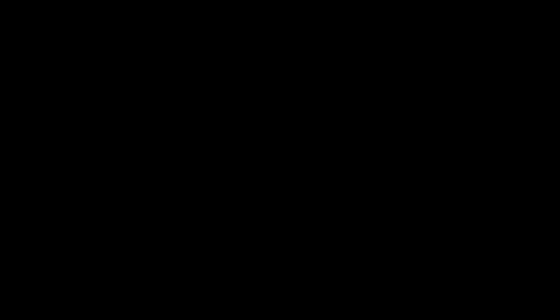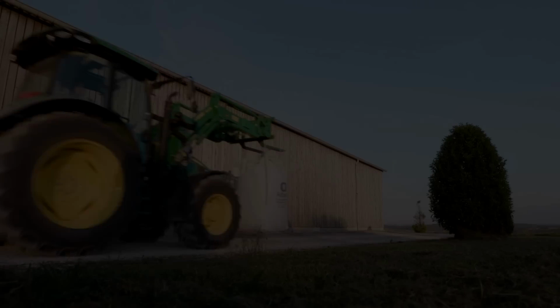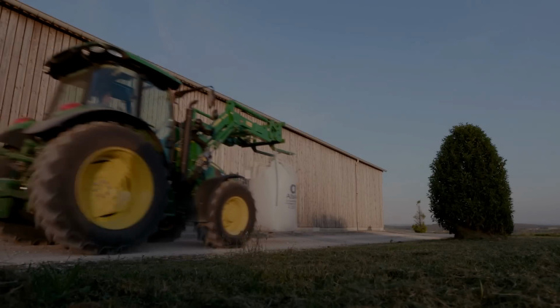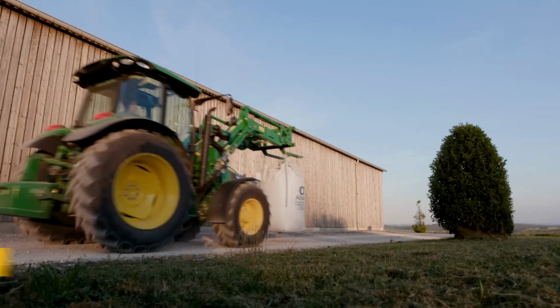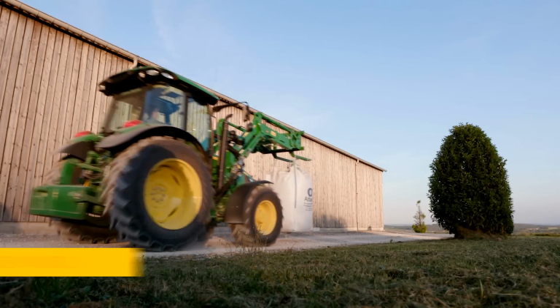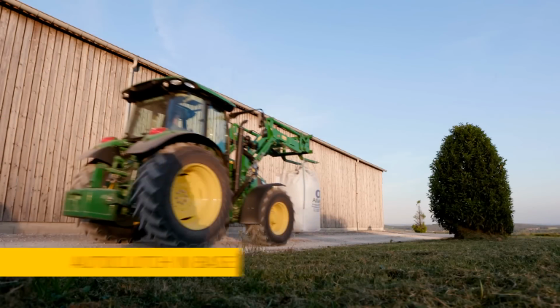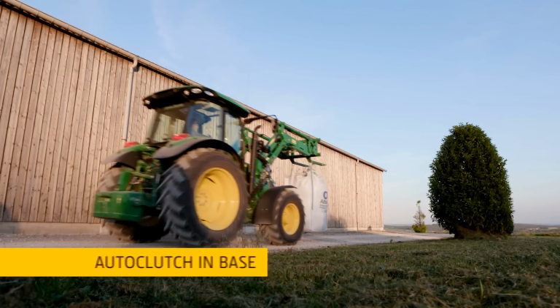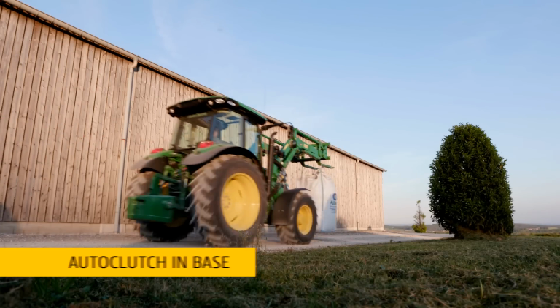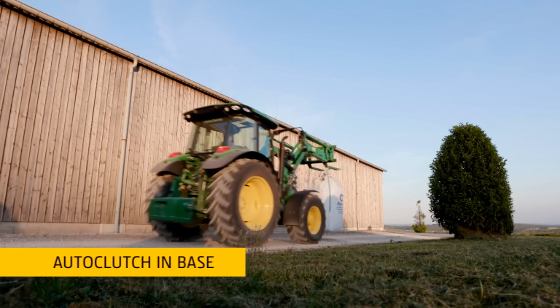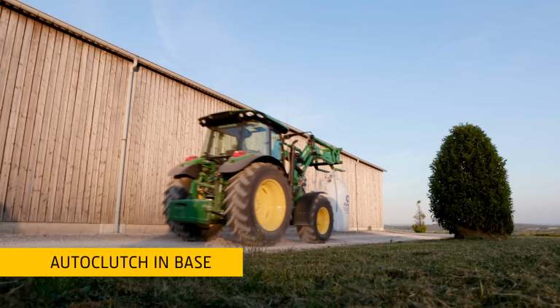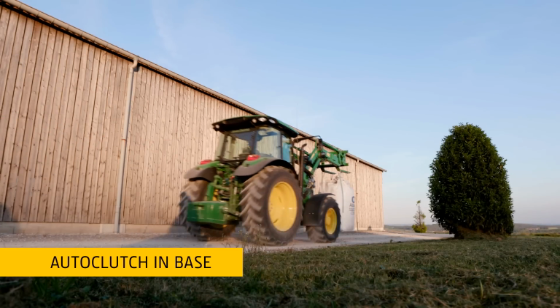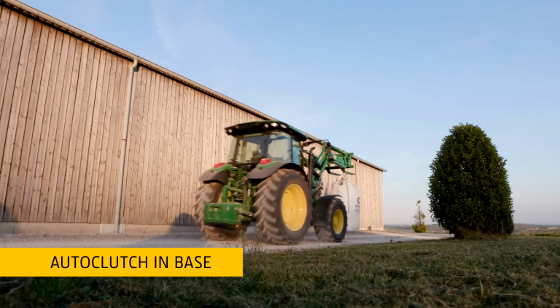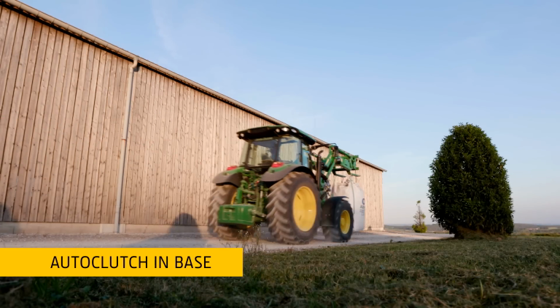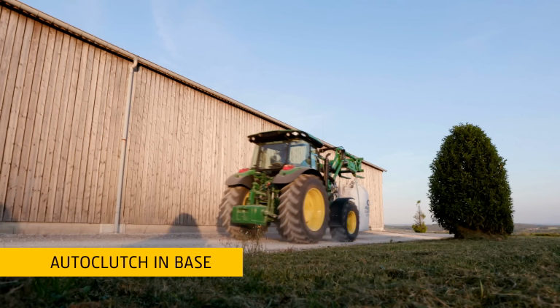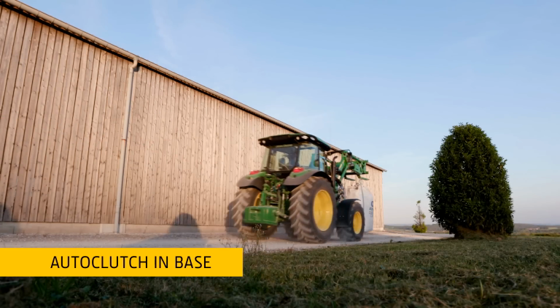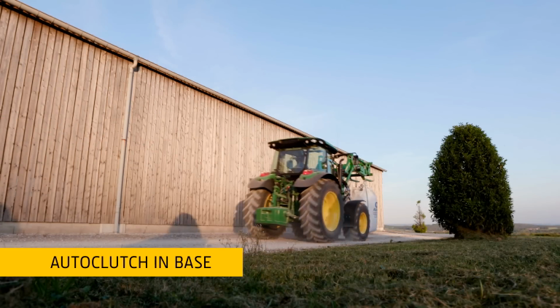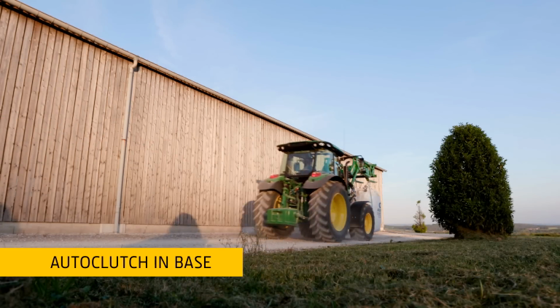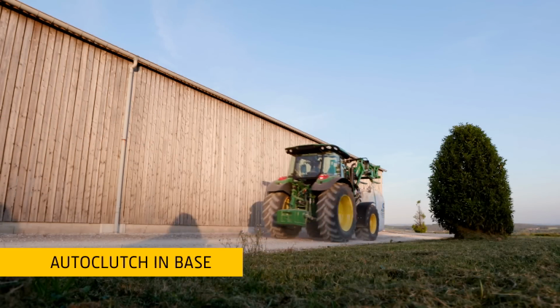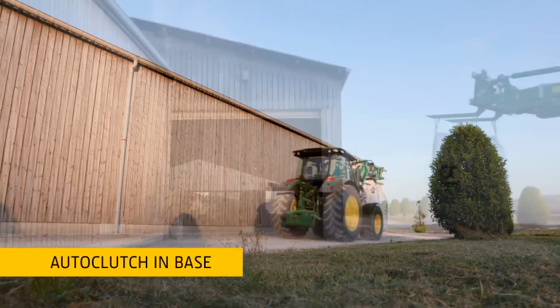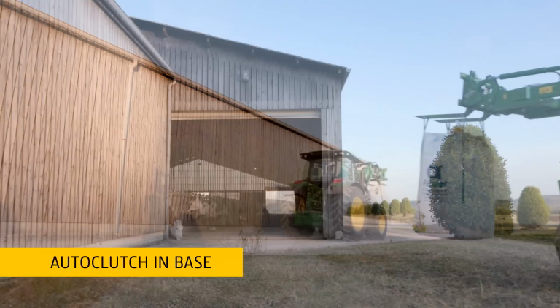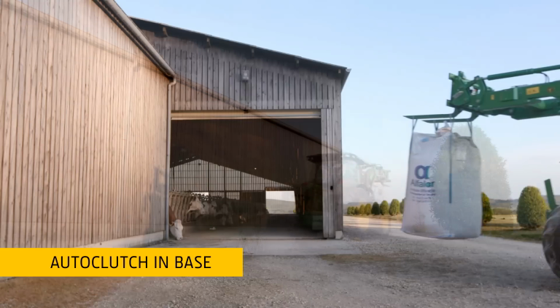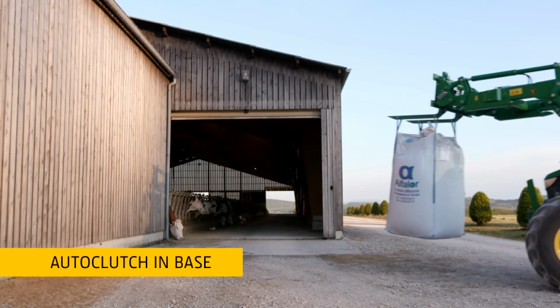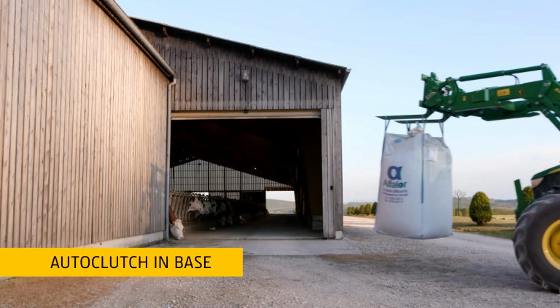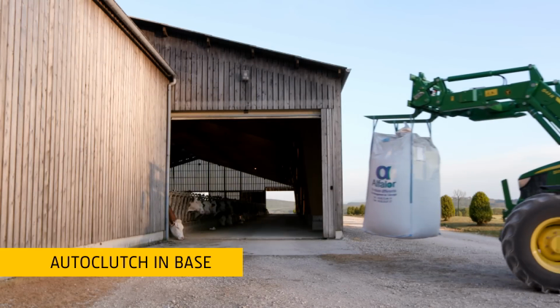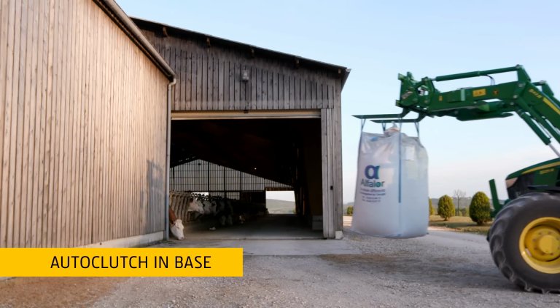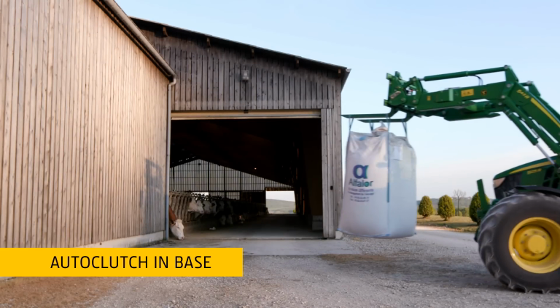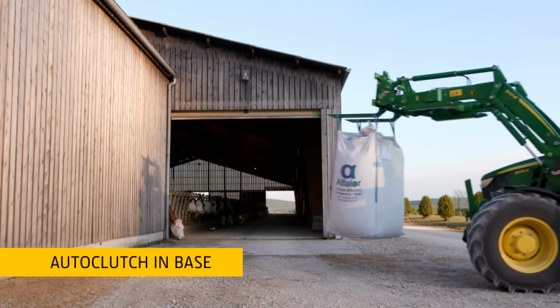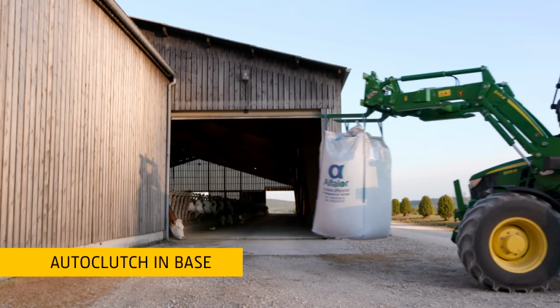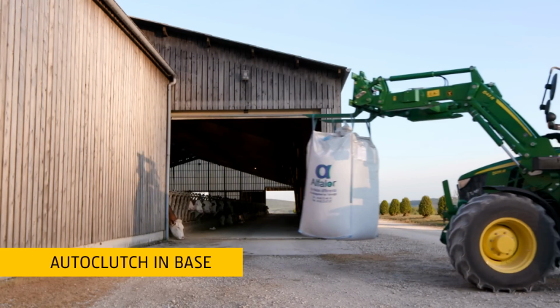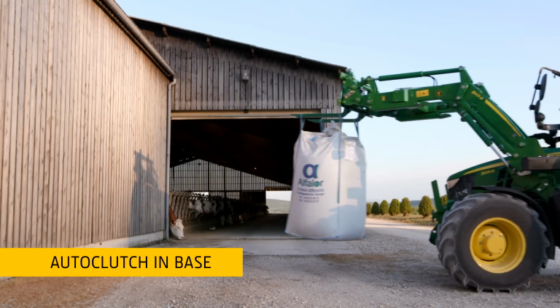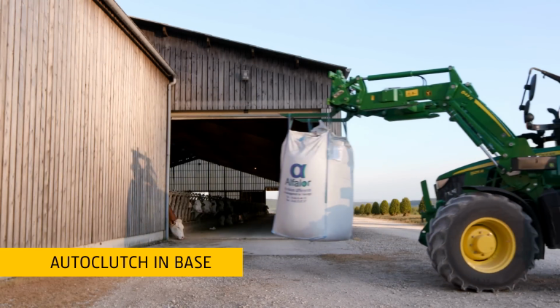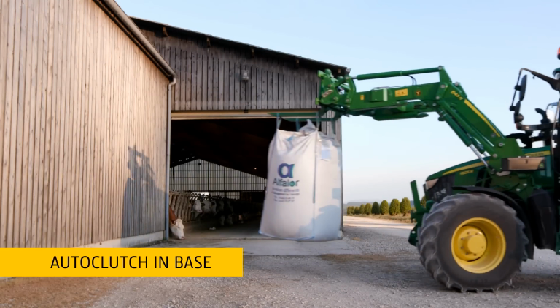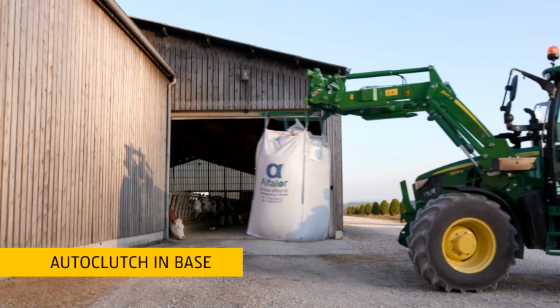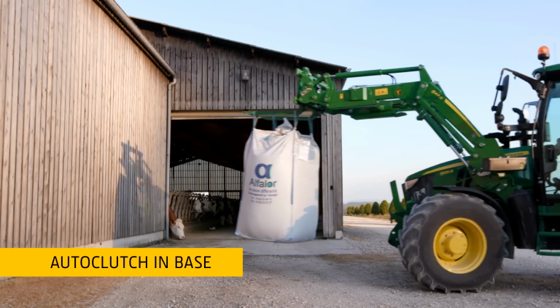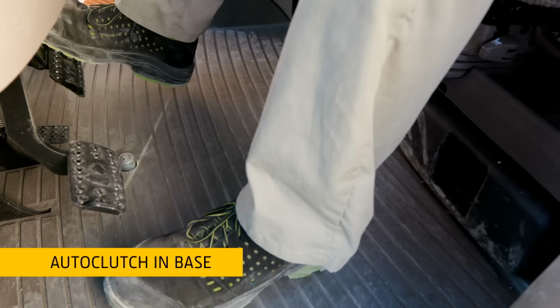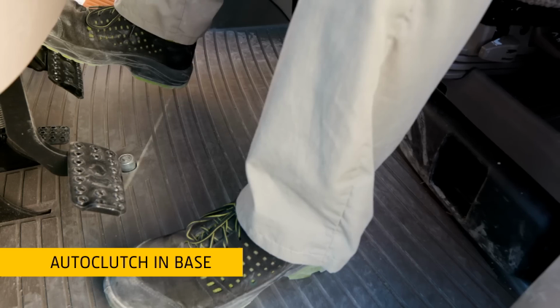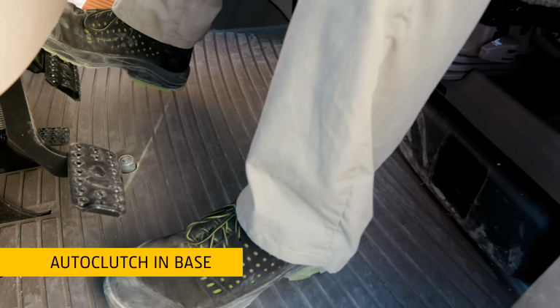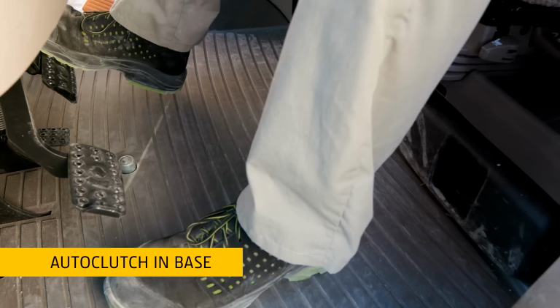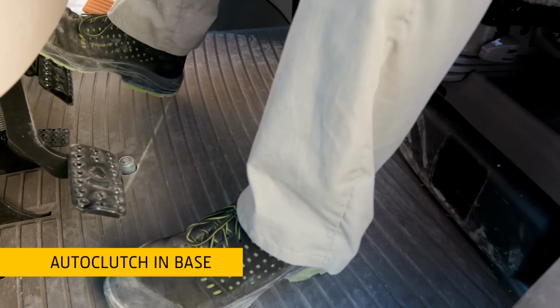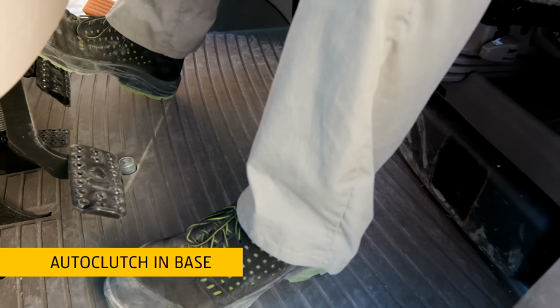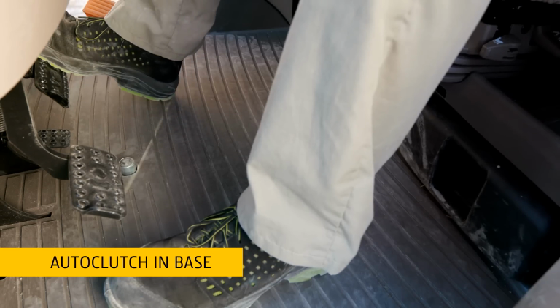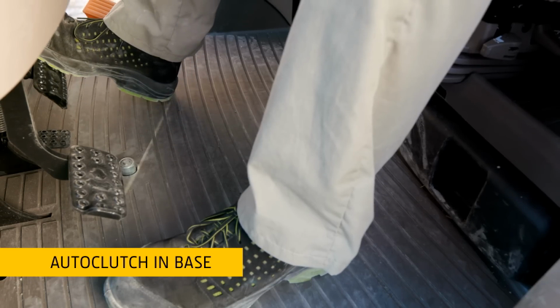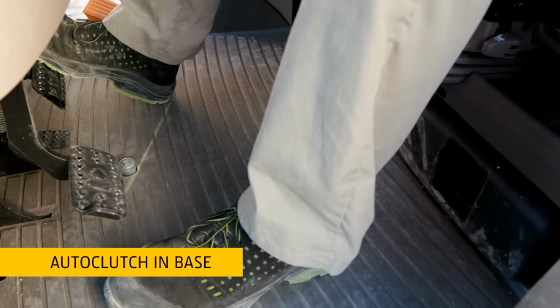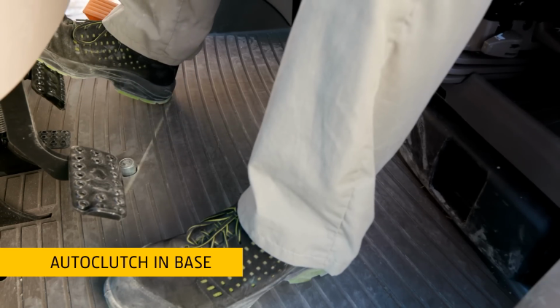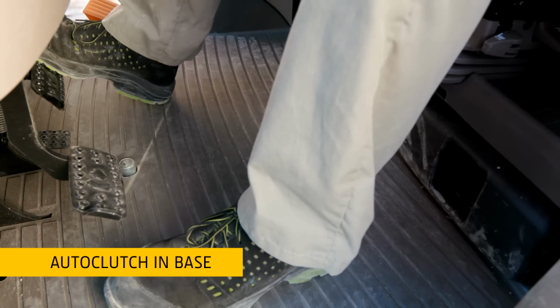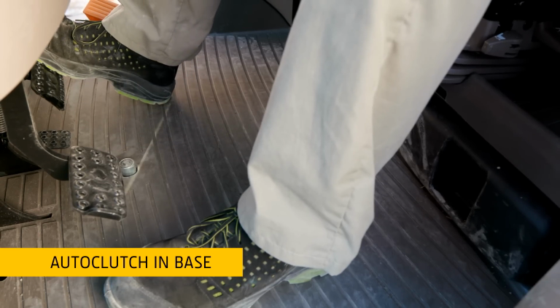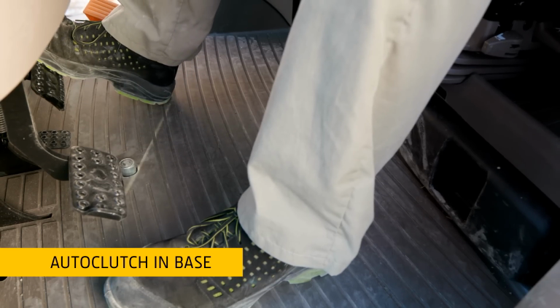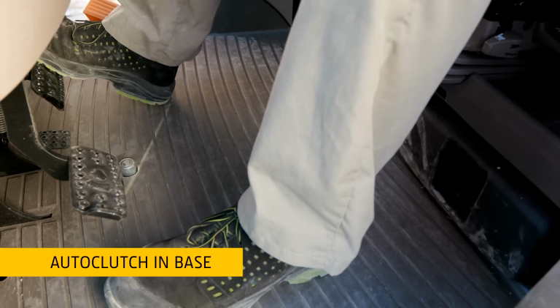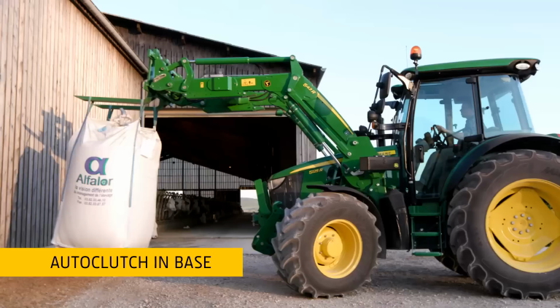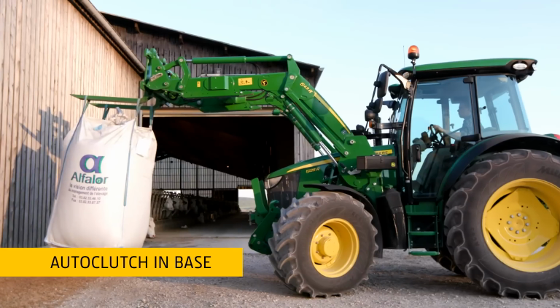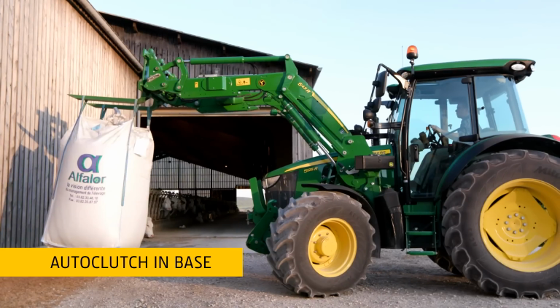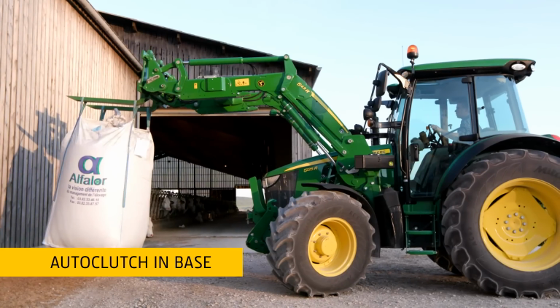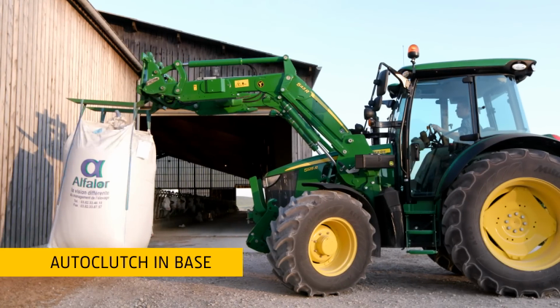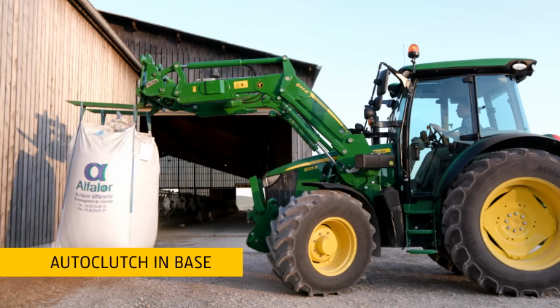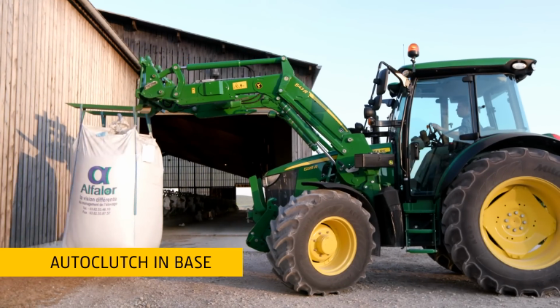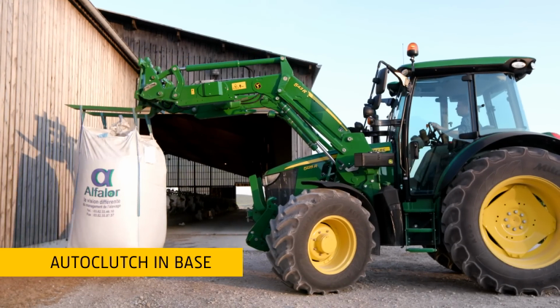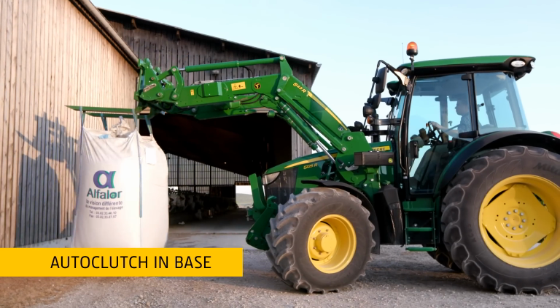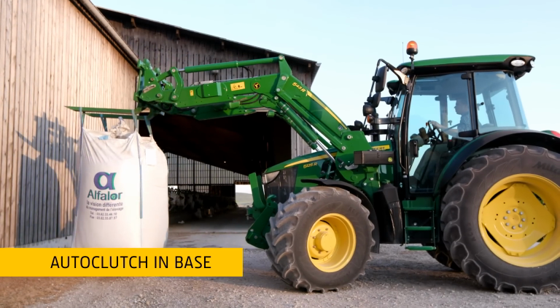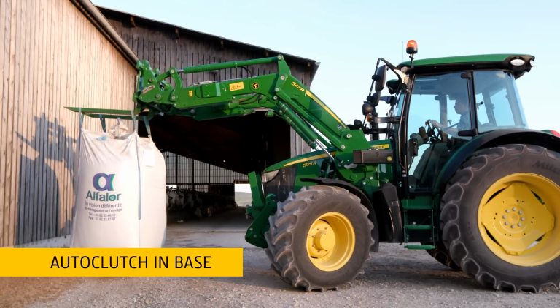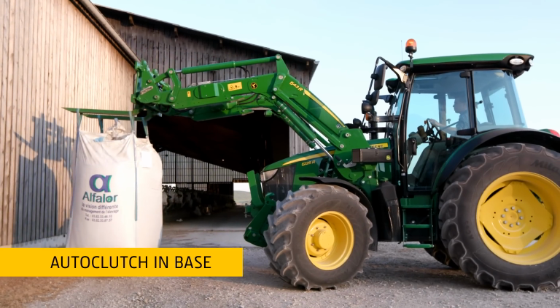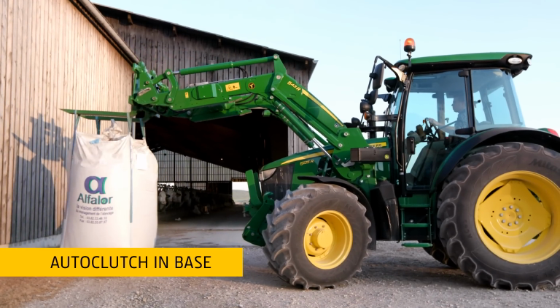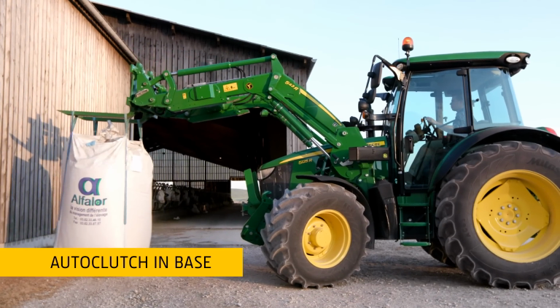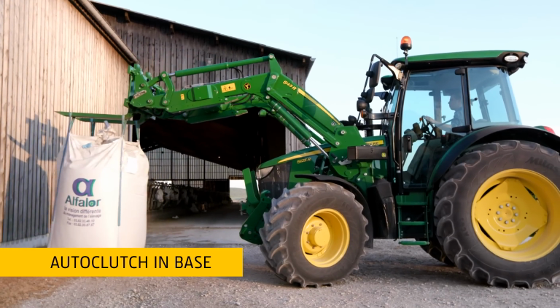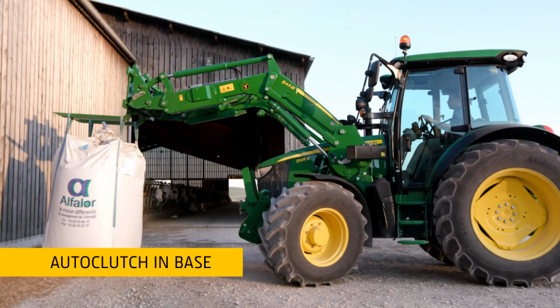The auto clutch feature will clutch the tractor for you when you brake and stop it completely — perfect for front loader work.